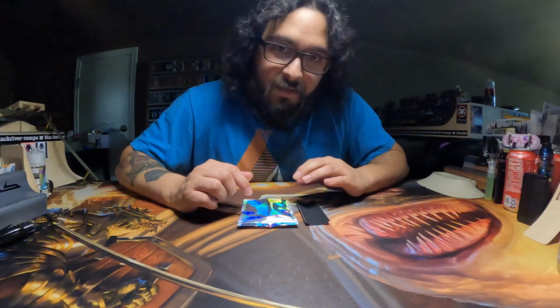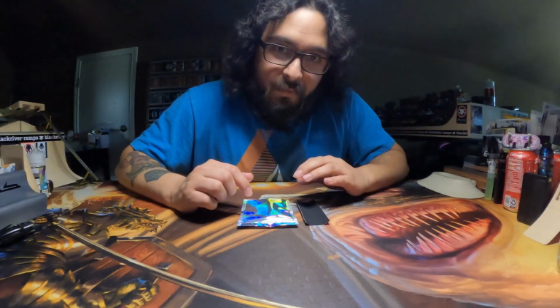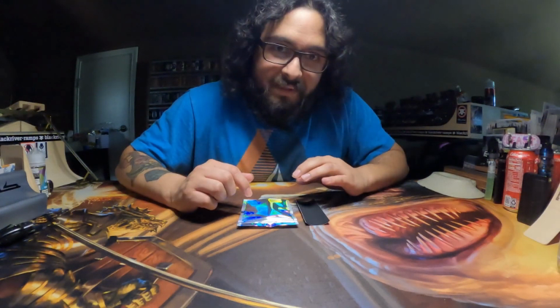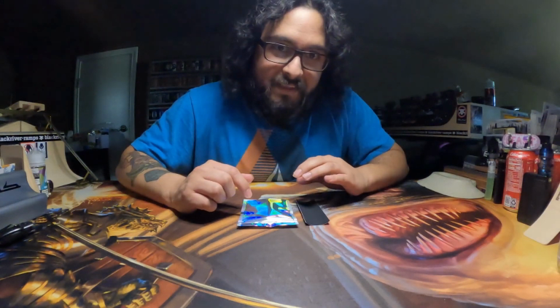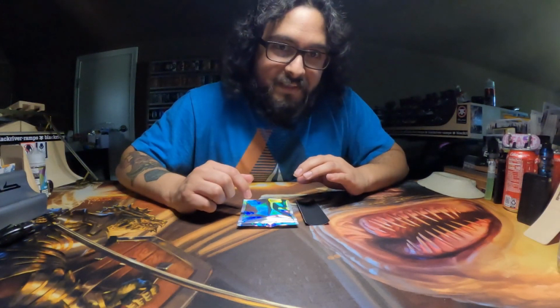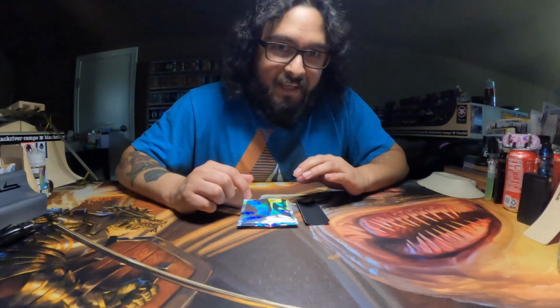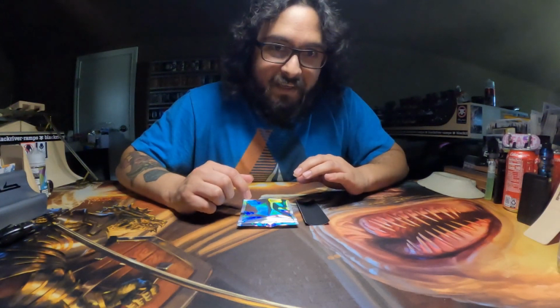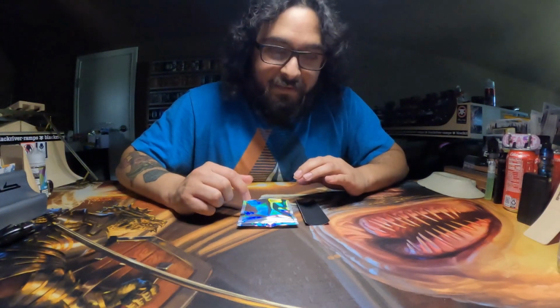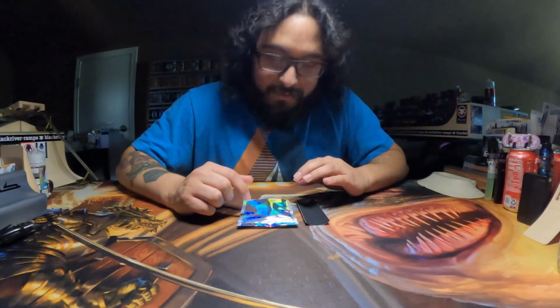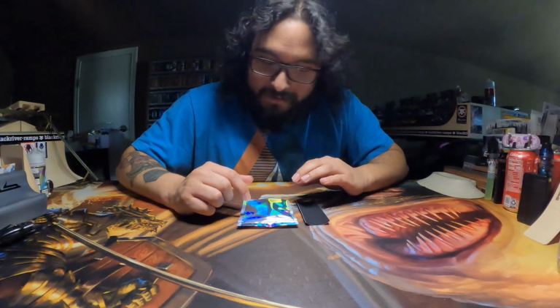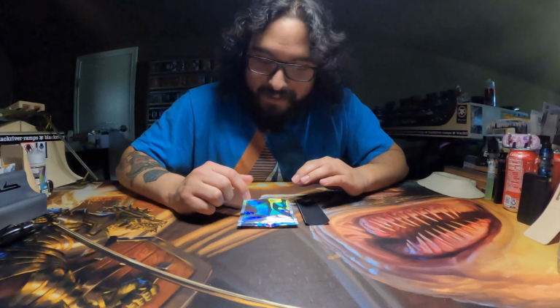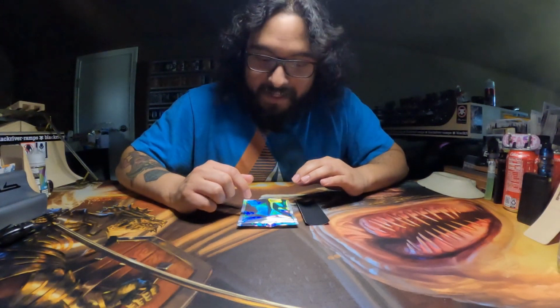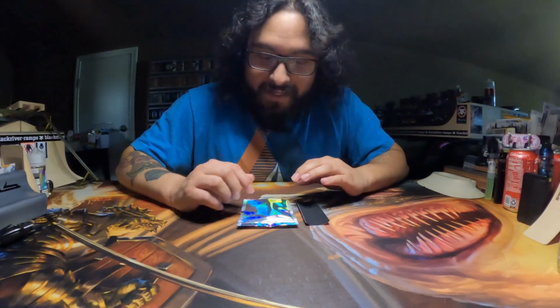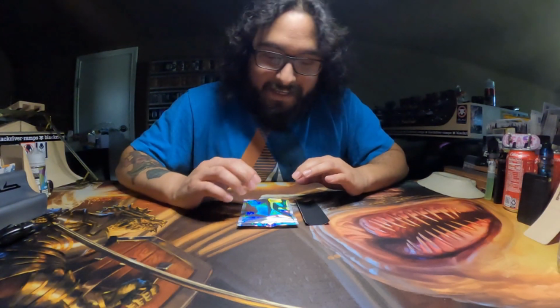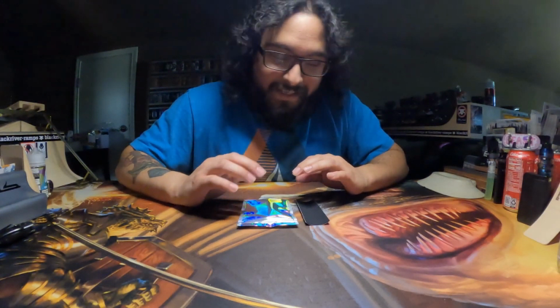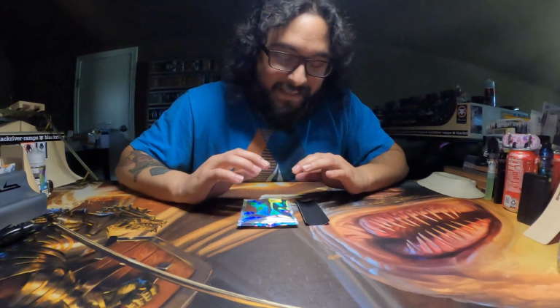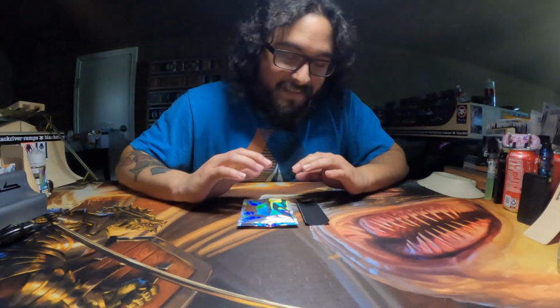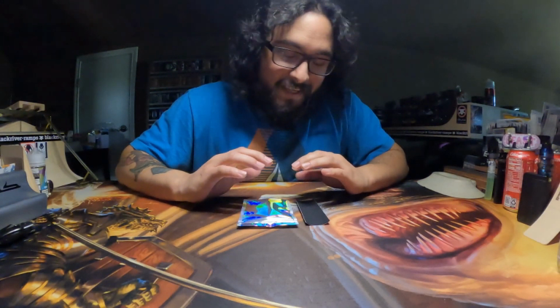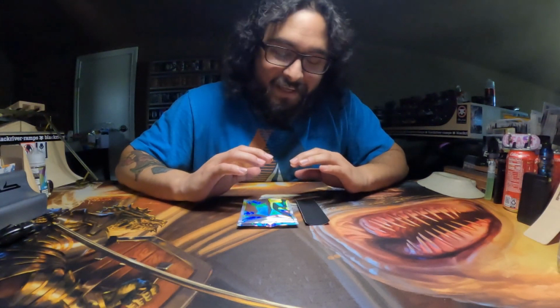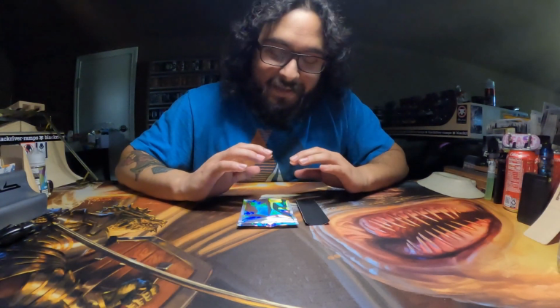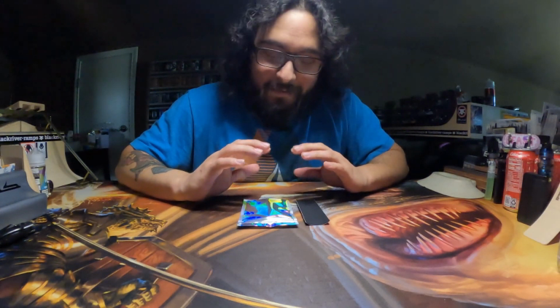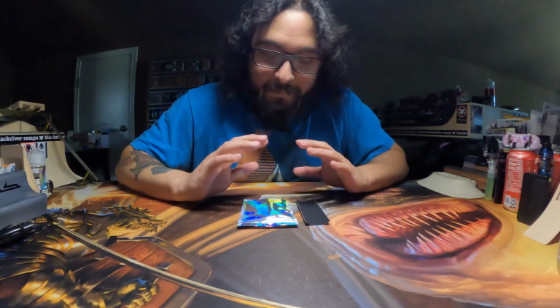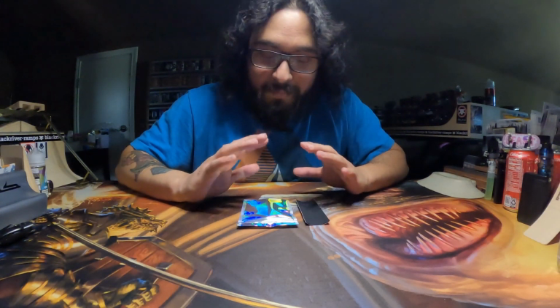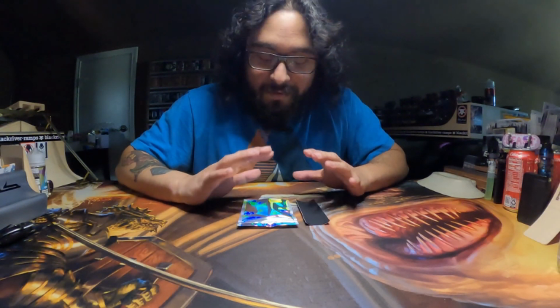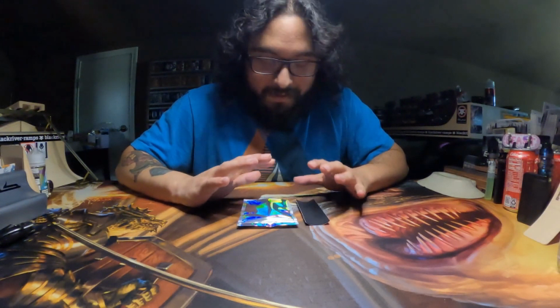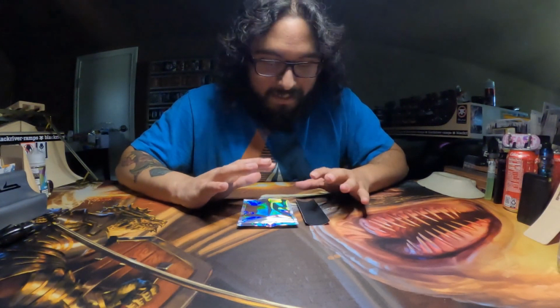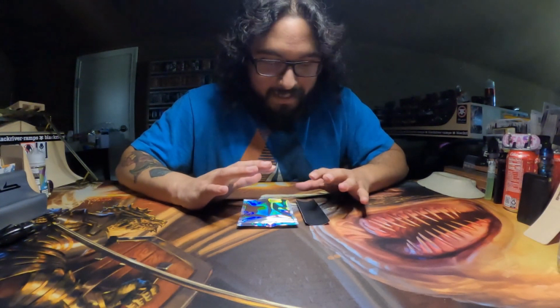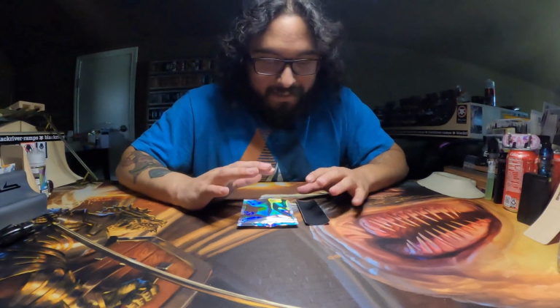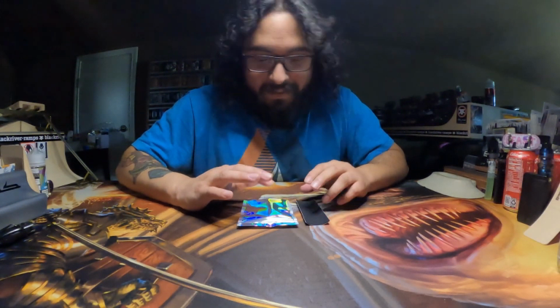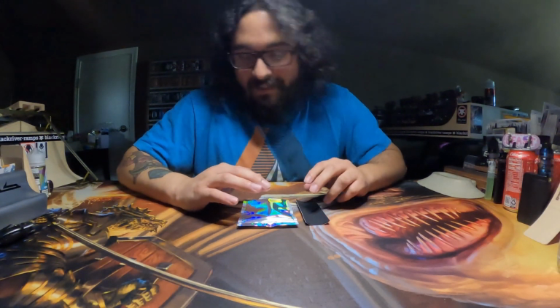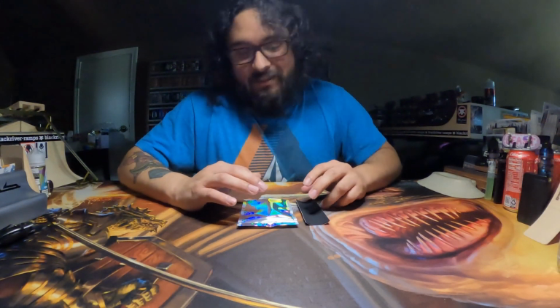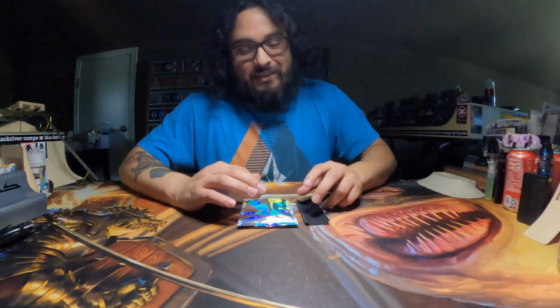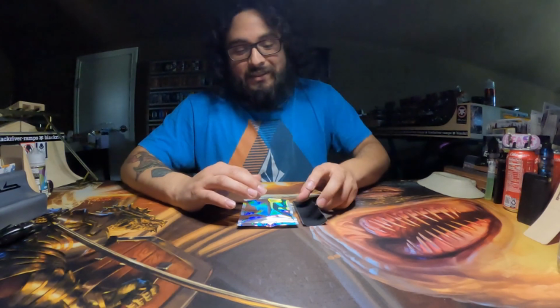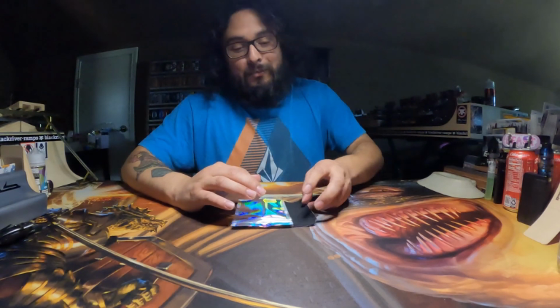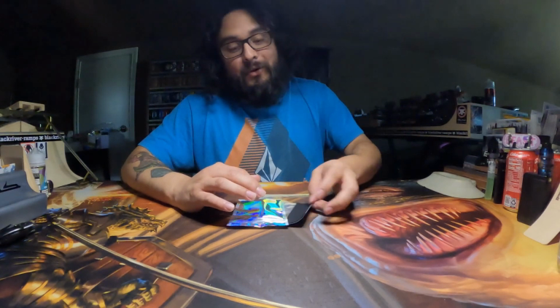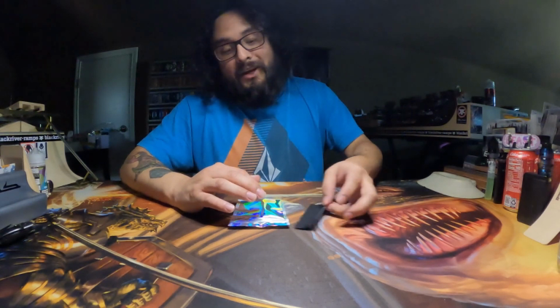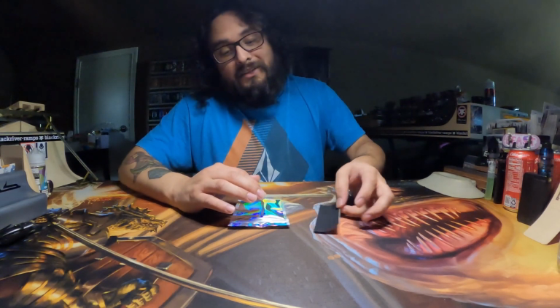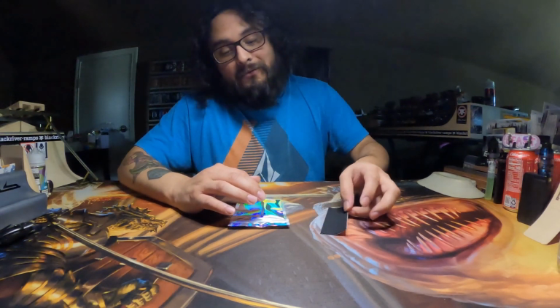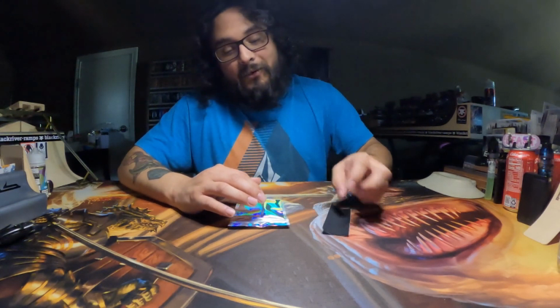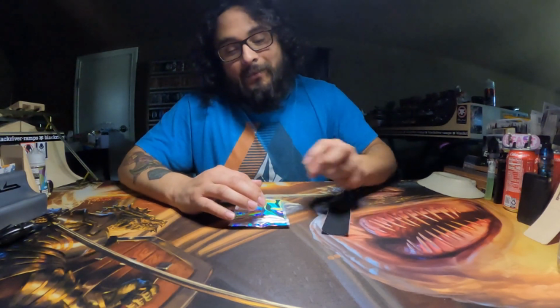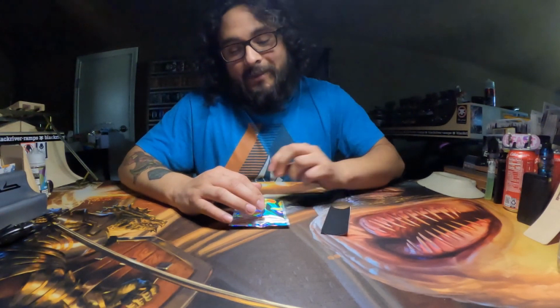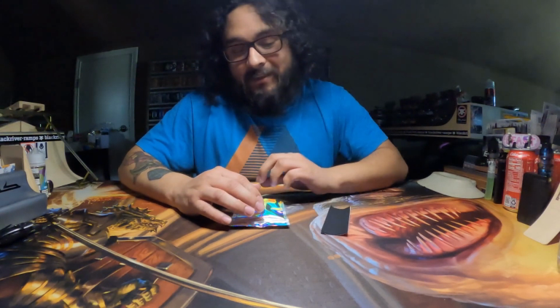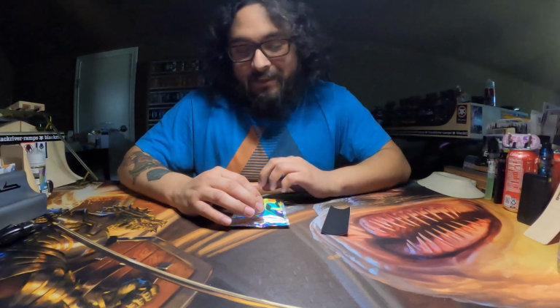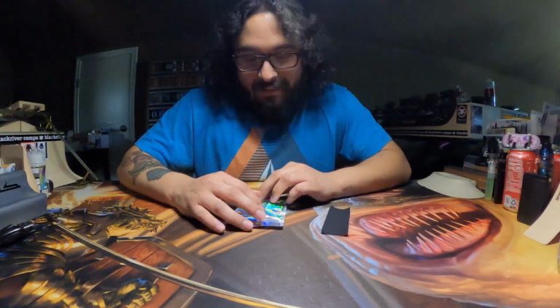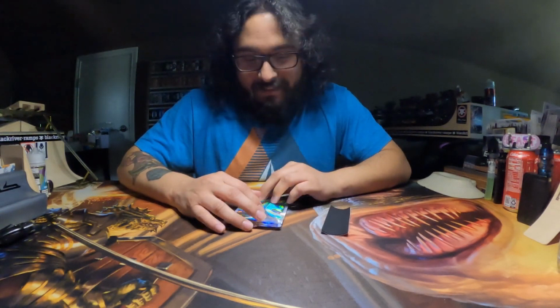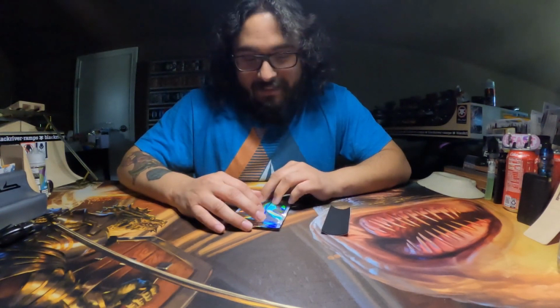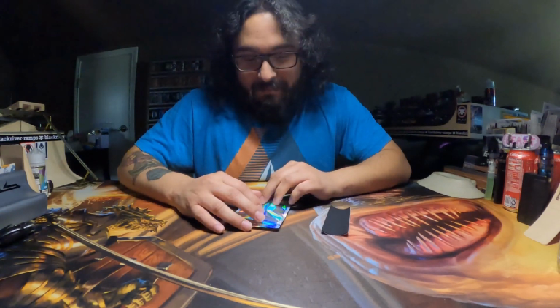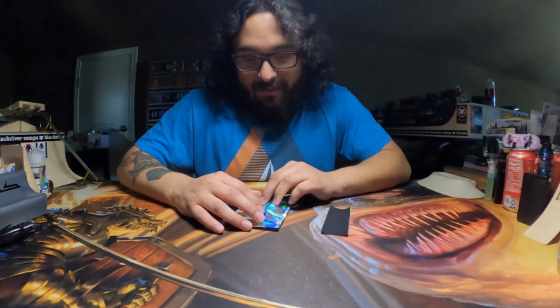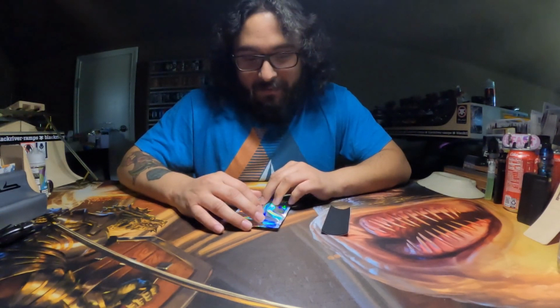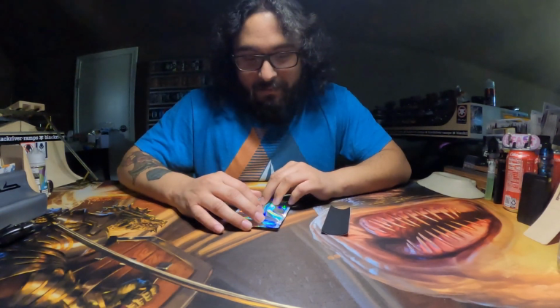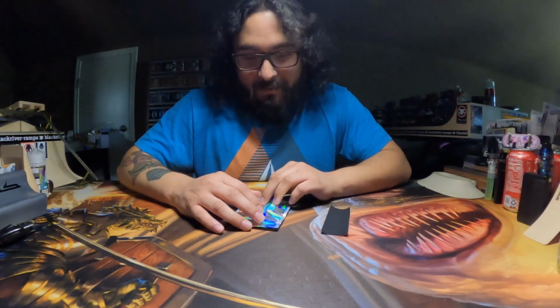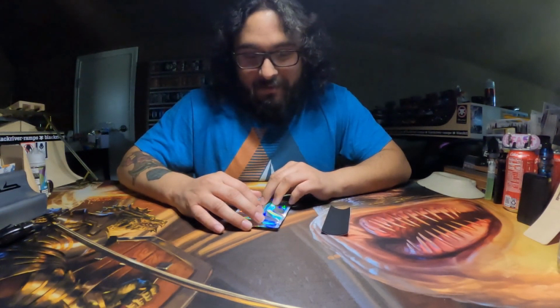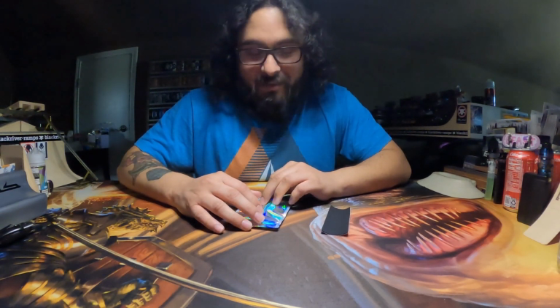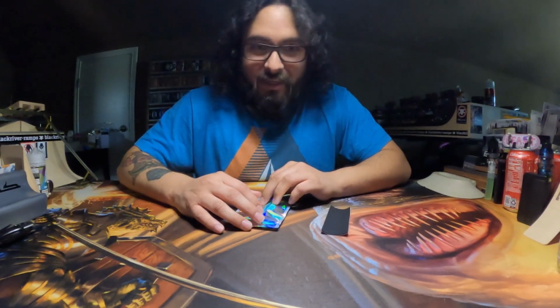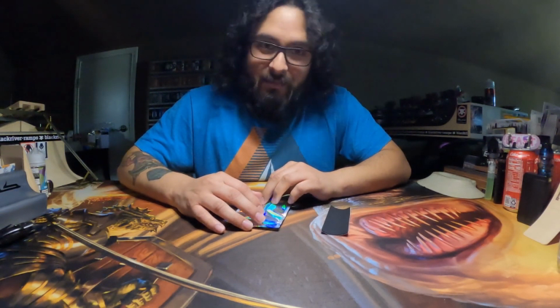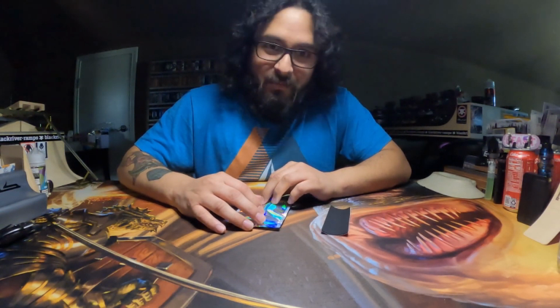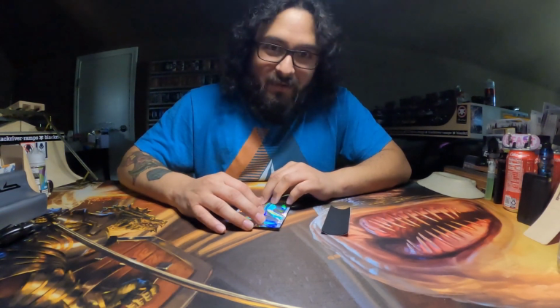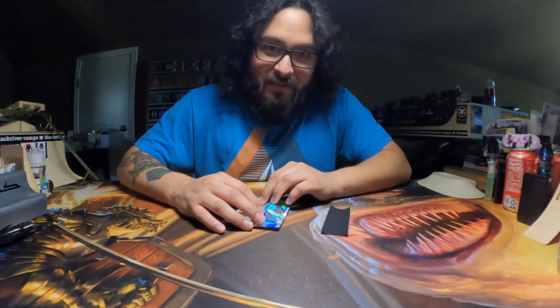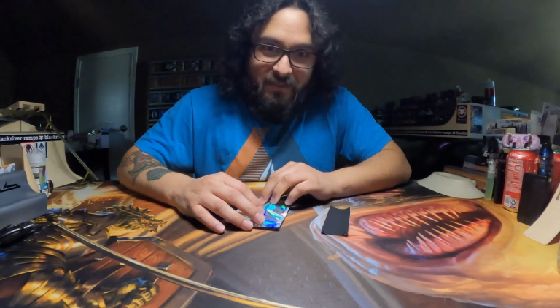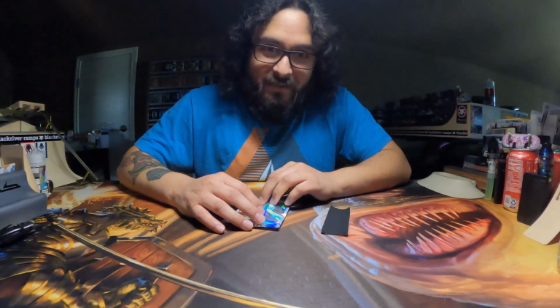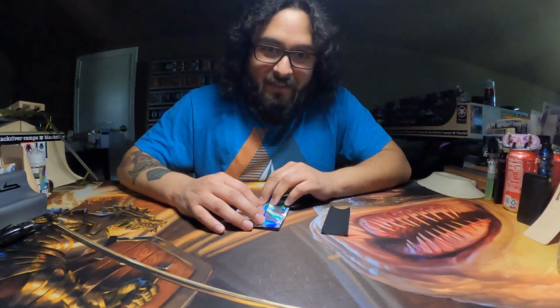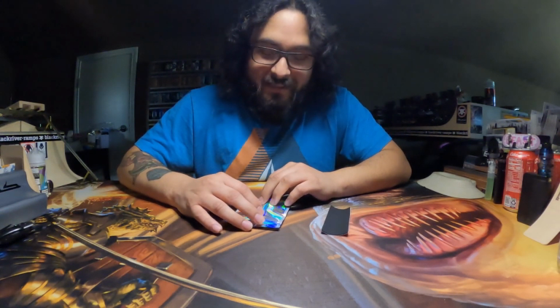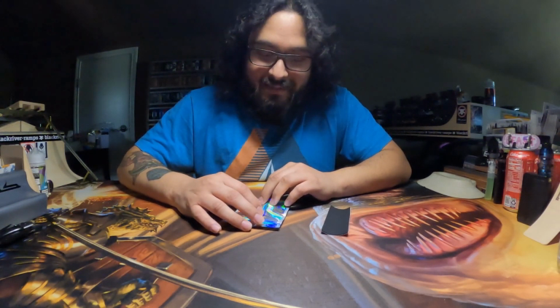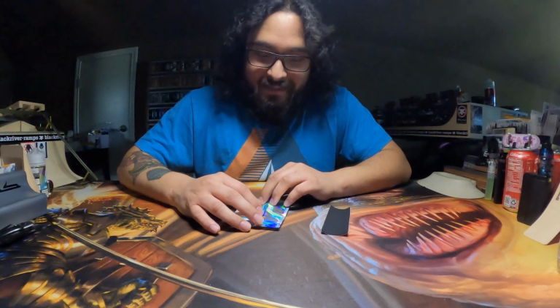So what this deck looks like is a complete surprise for me. Is it something cool? I'm pretty sure it is.